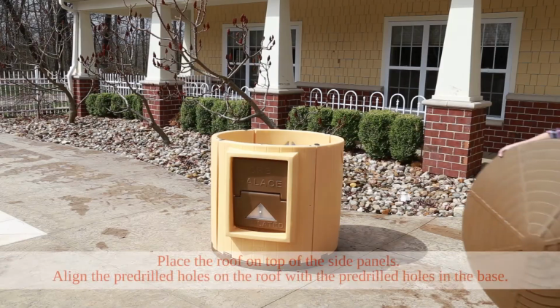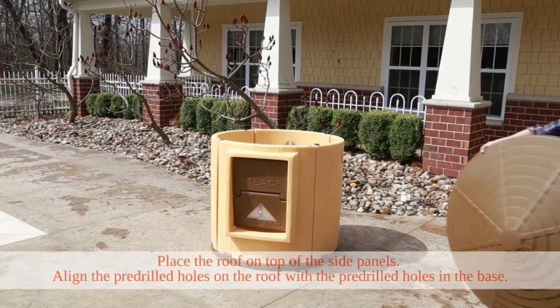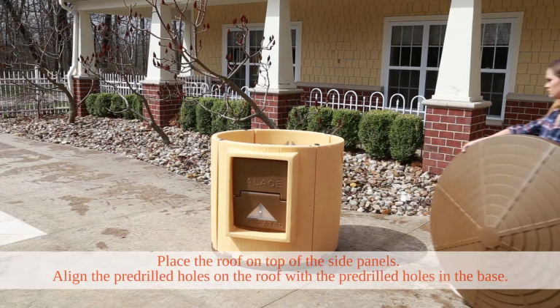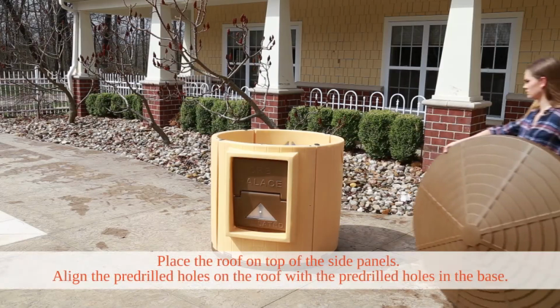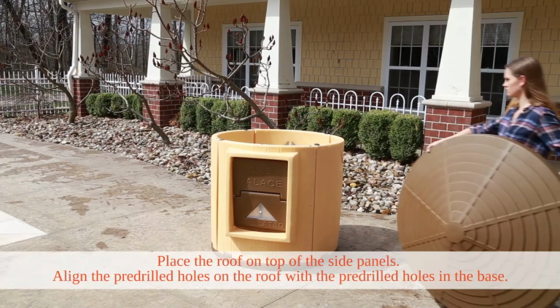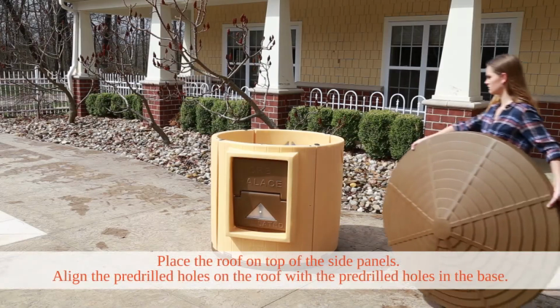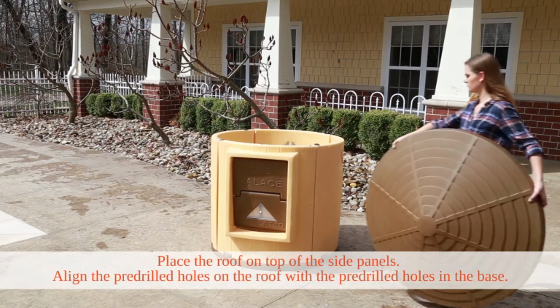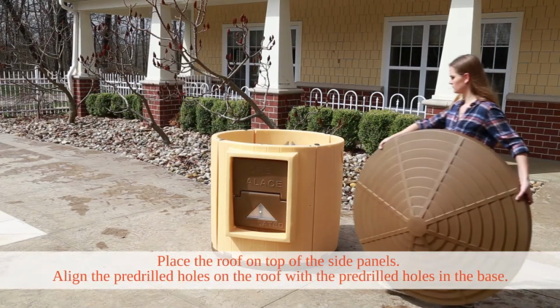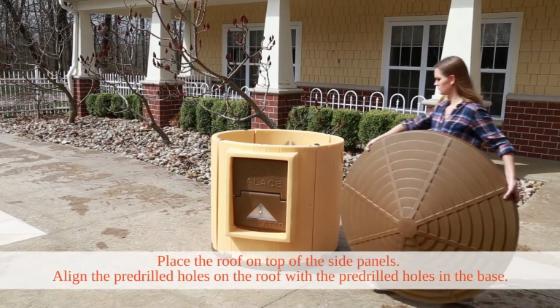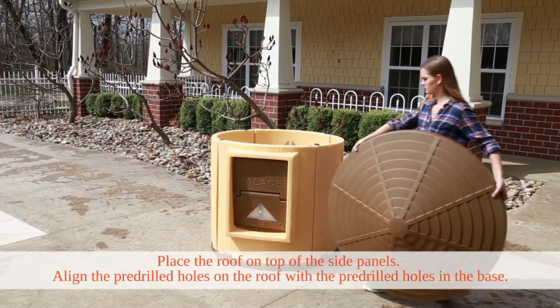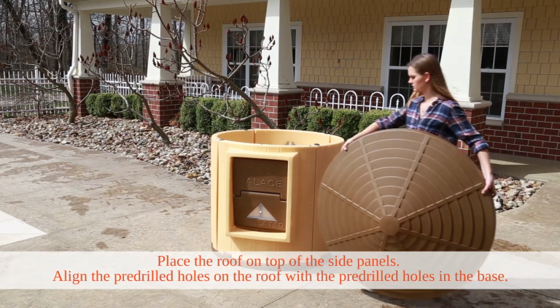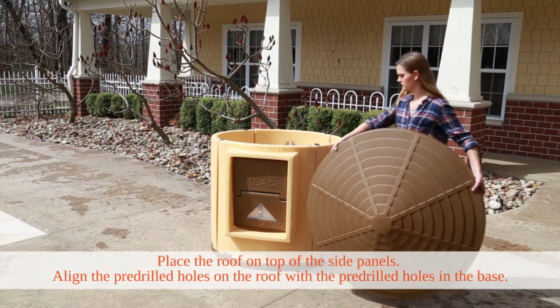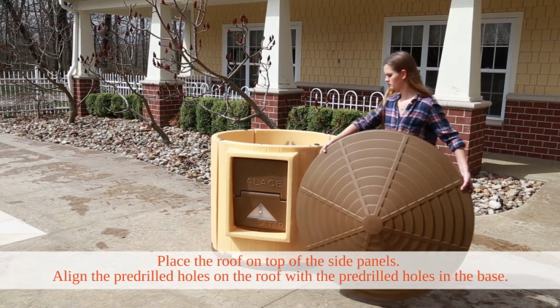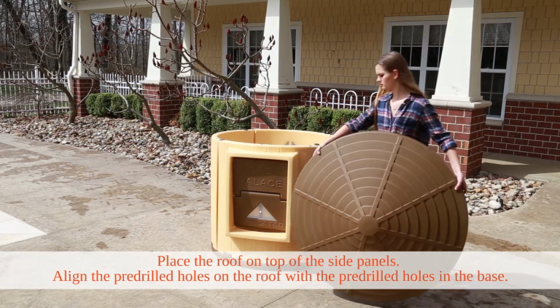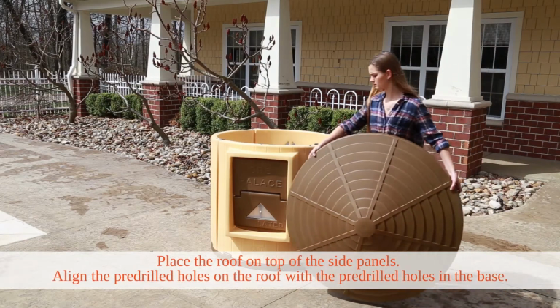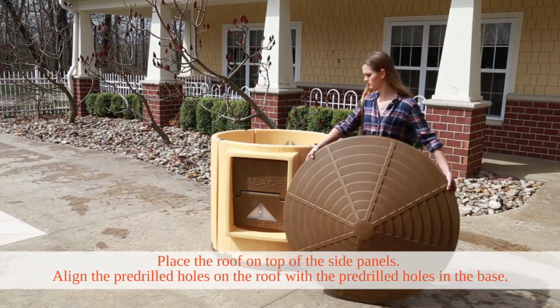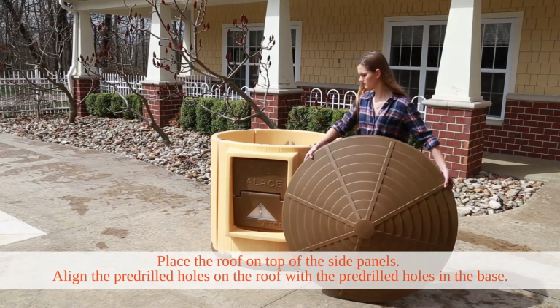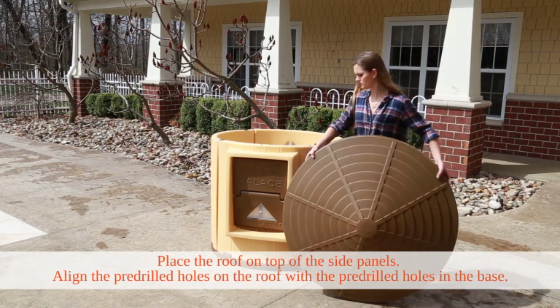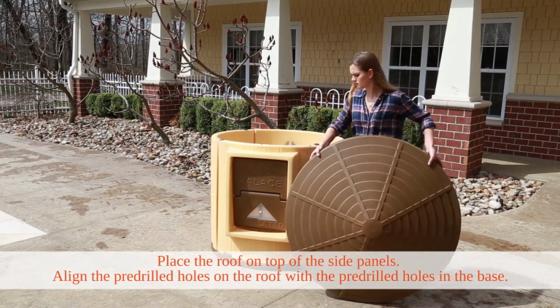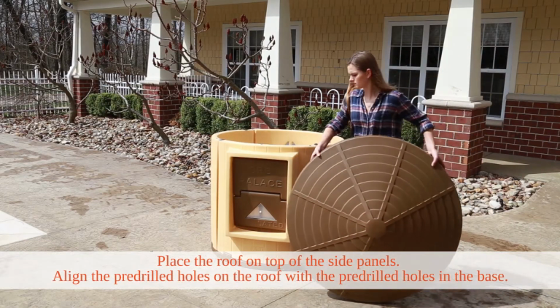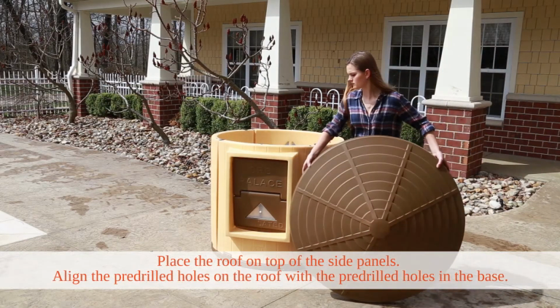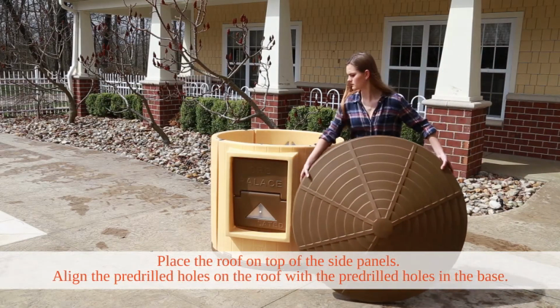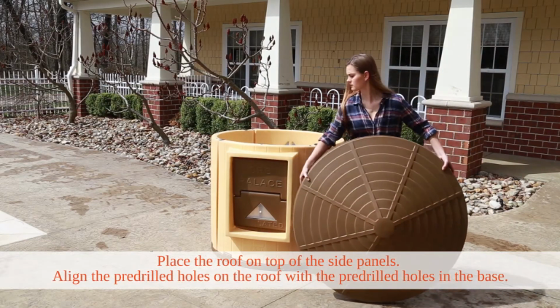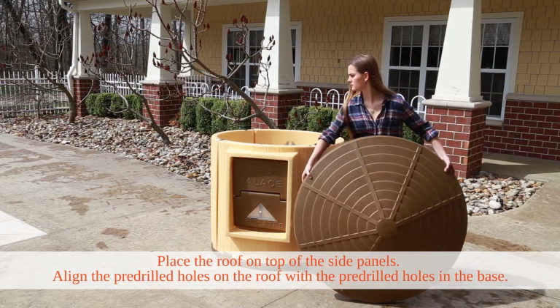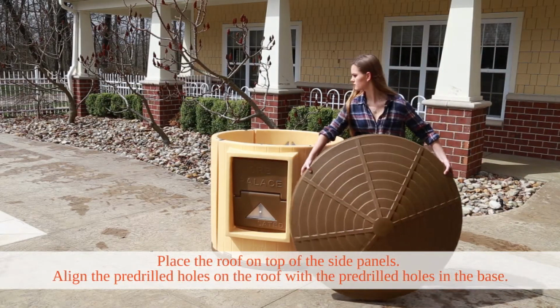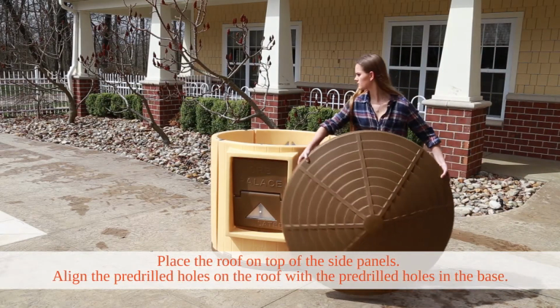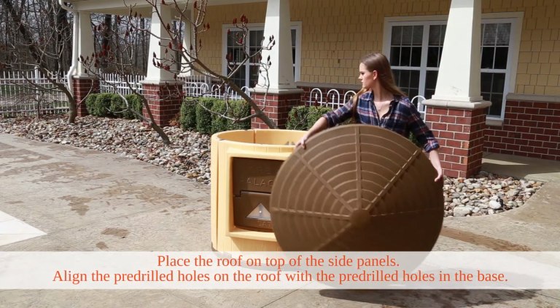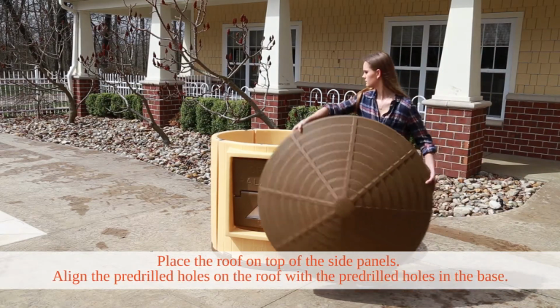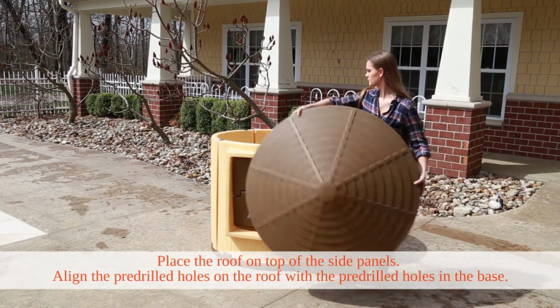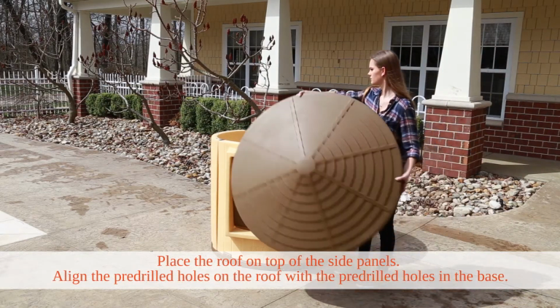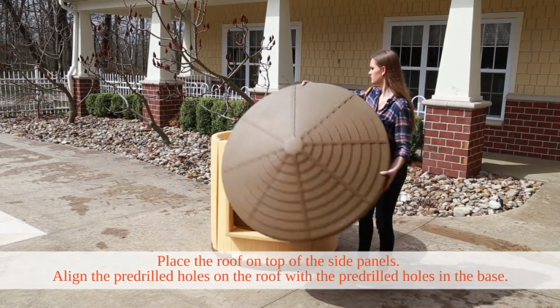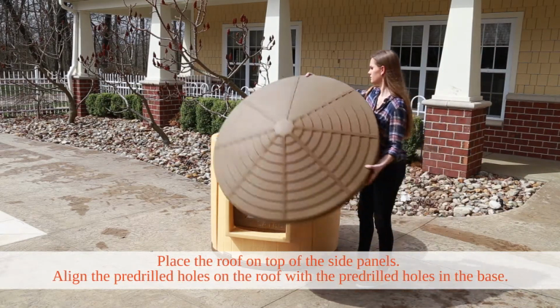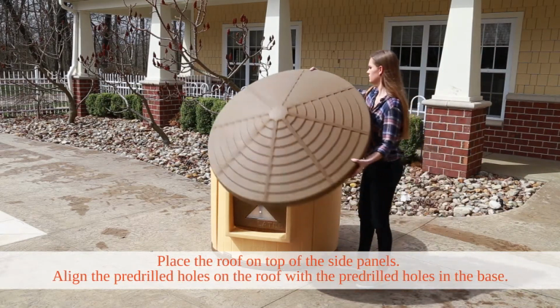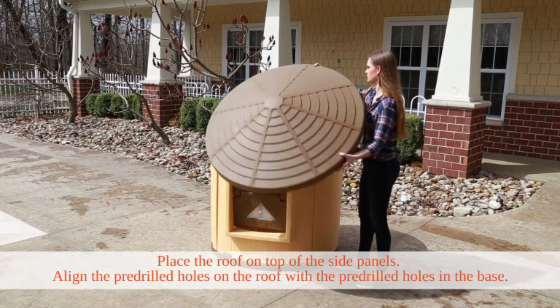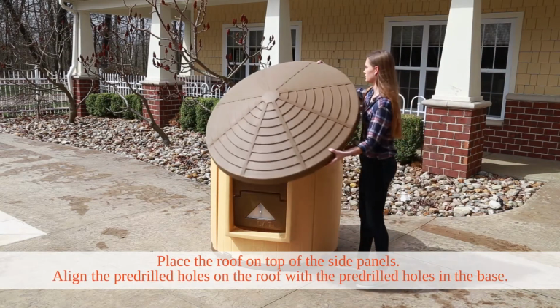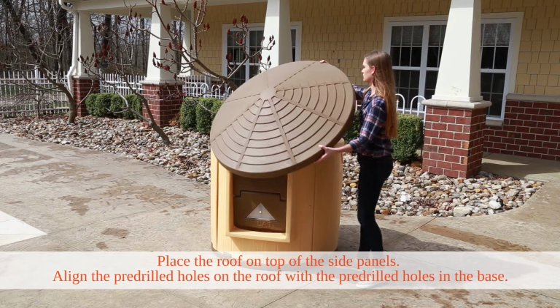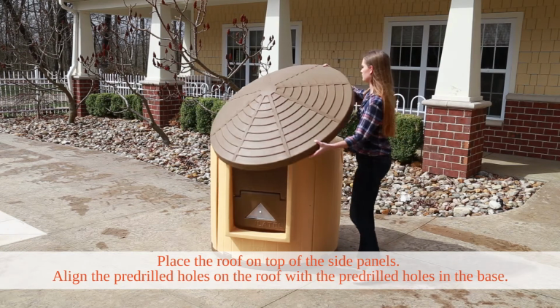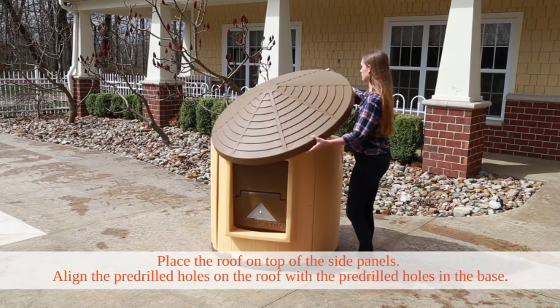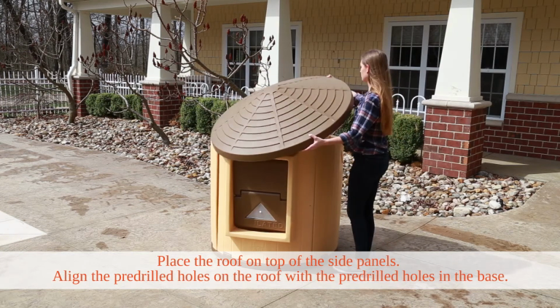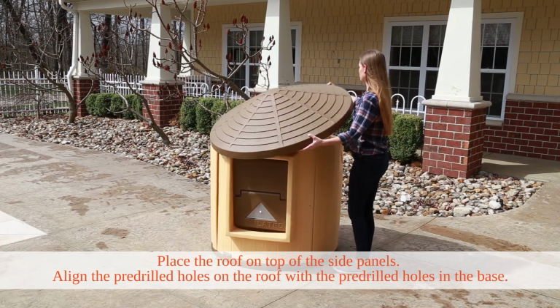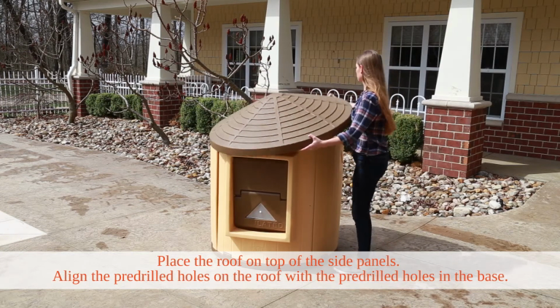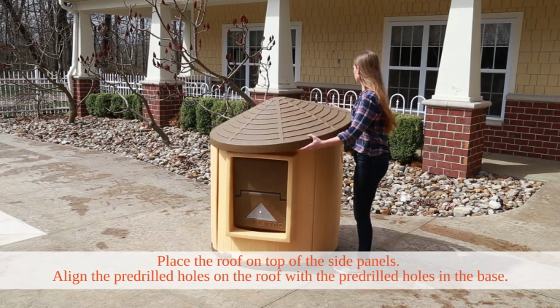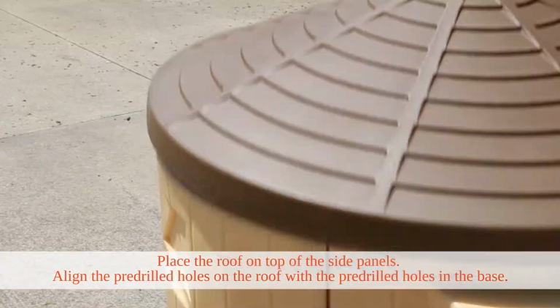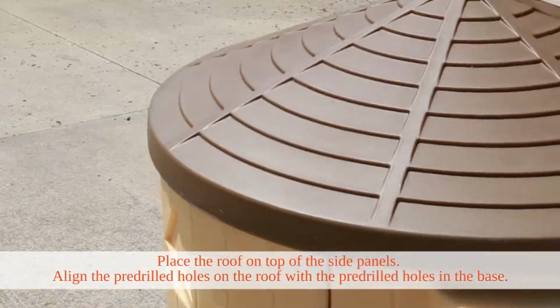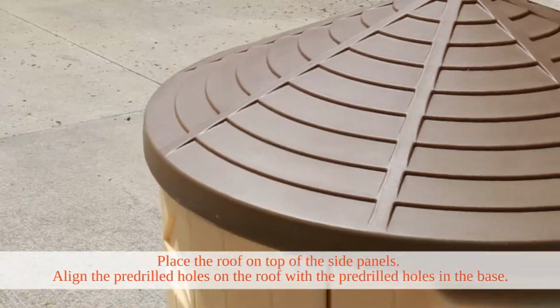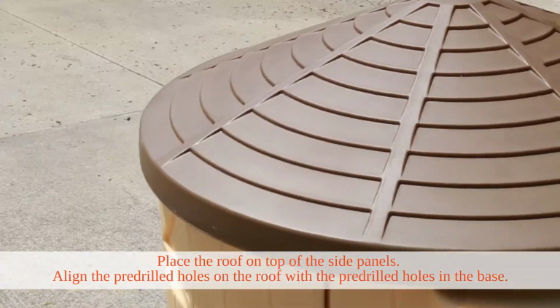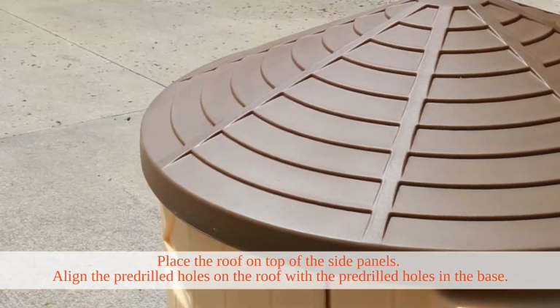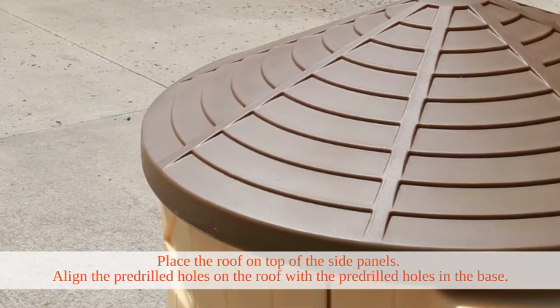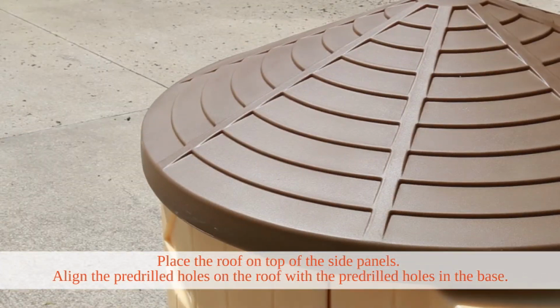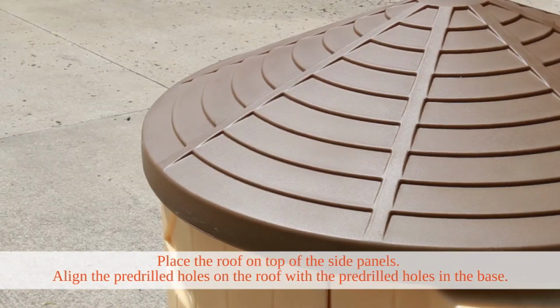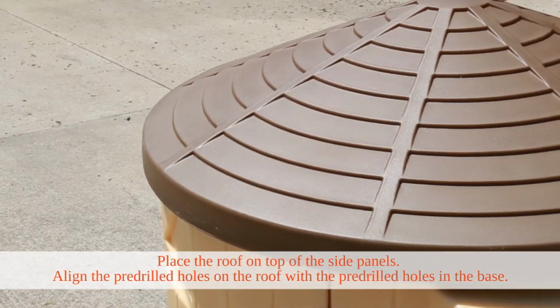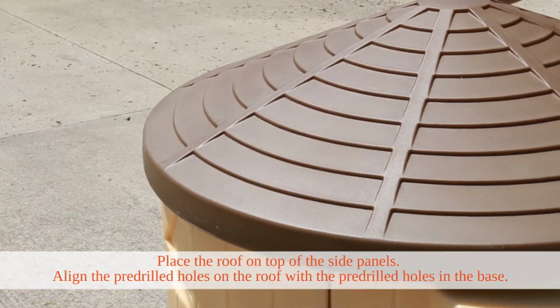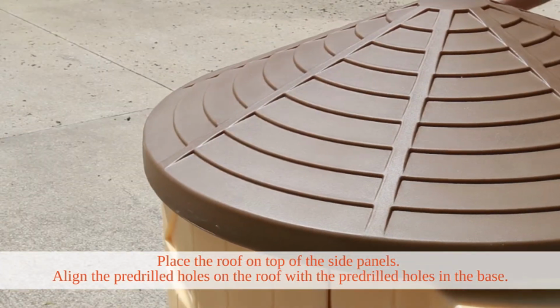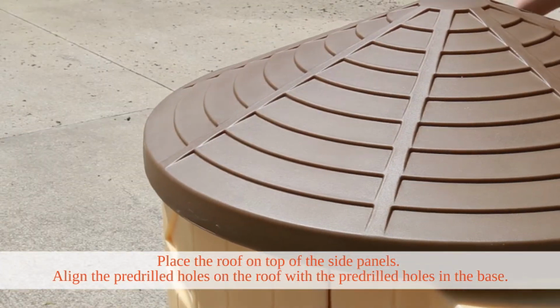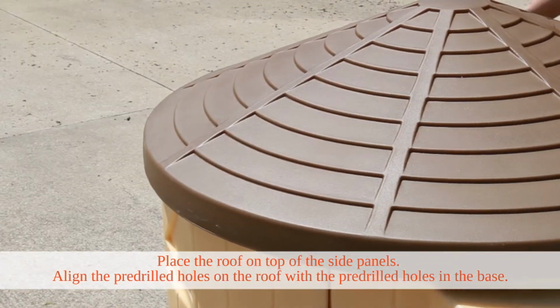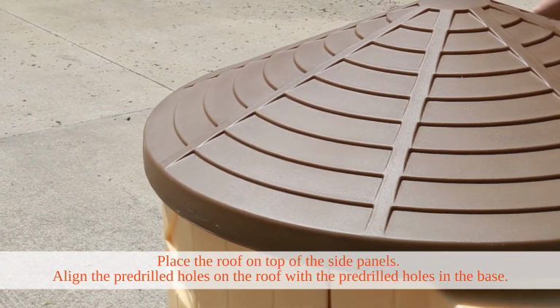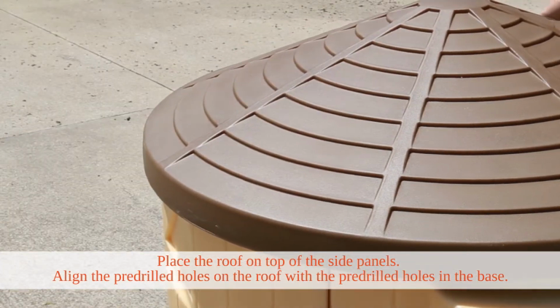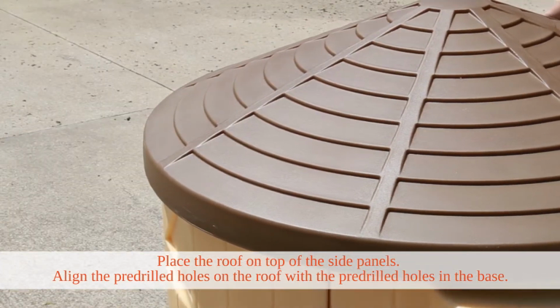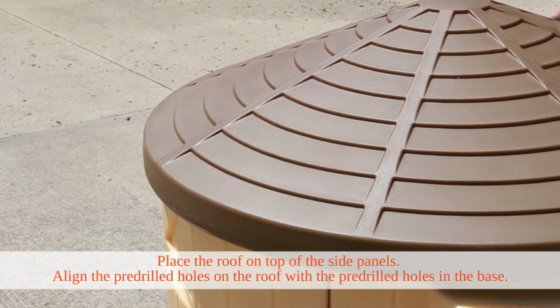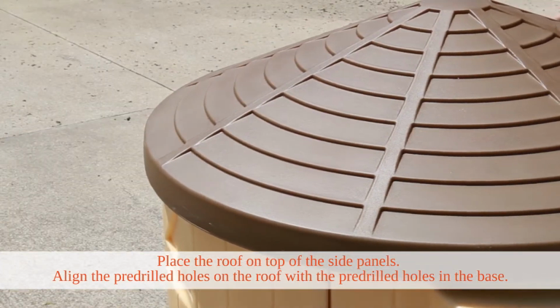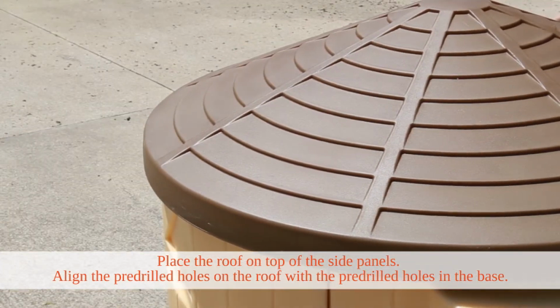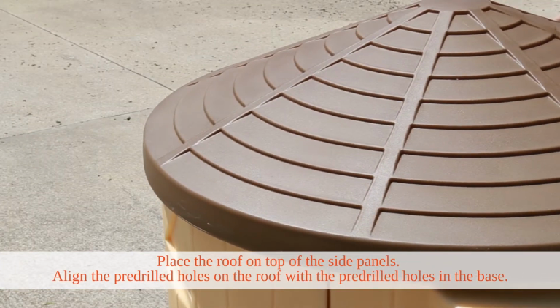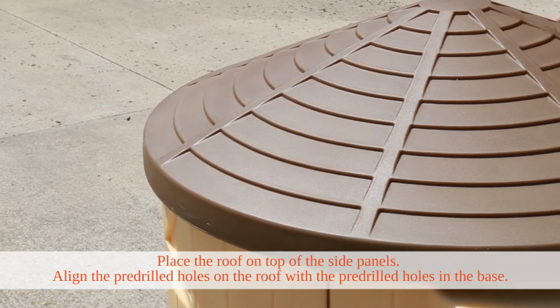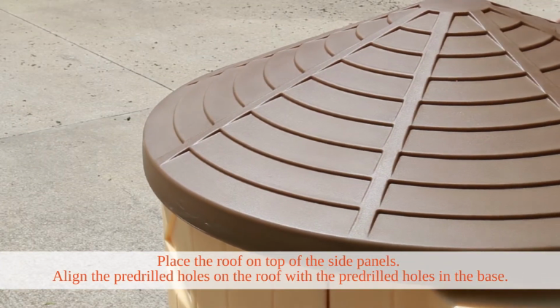Then, place the roof on top of the side panels. Align the pre-drilled holes on the roof with the pre-drilled holes on the base.